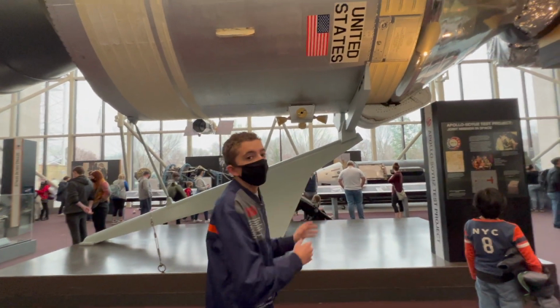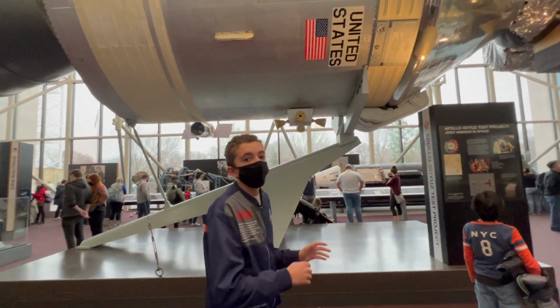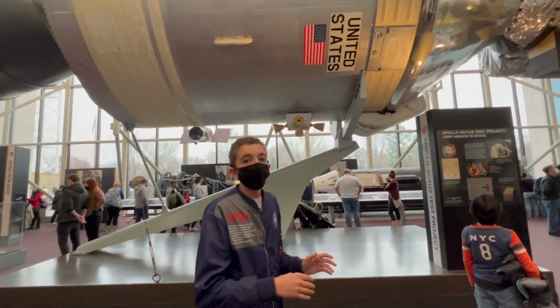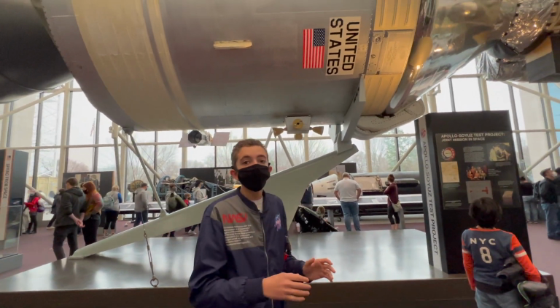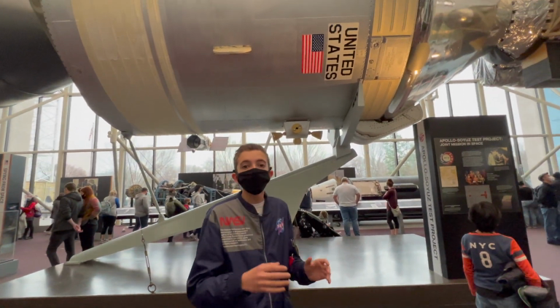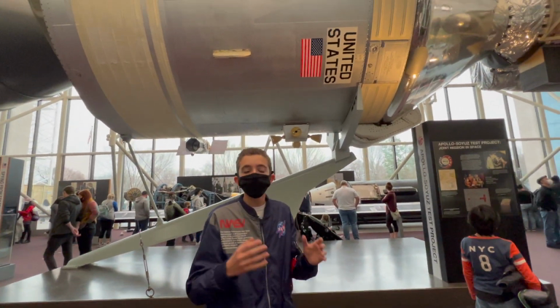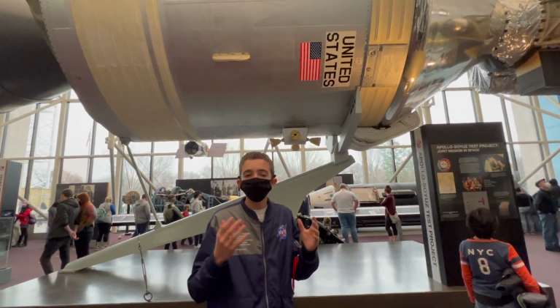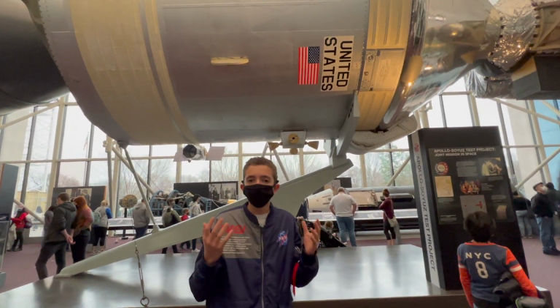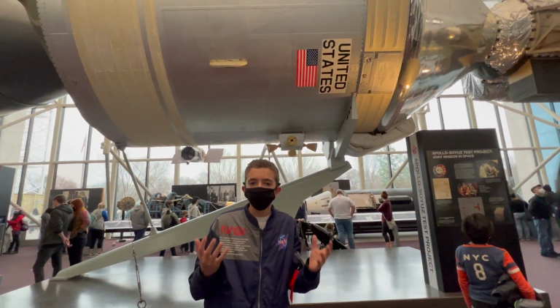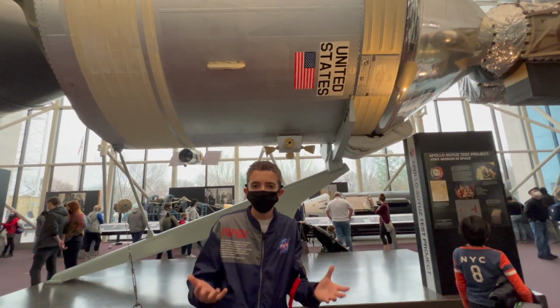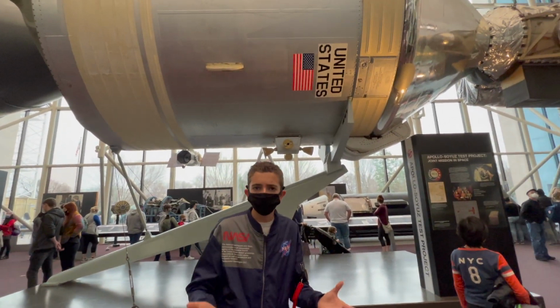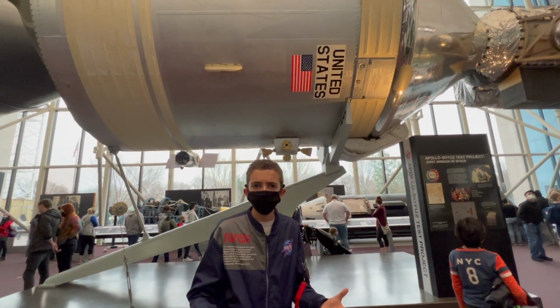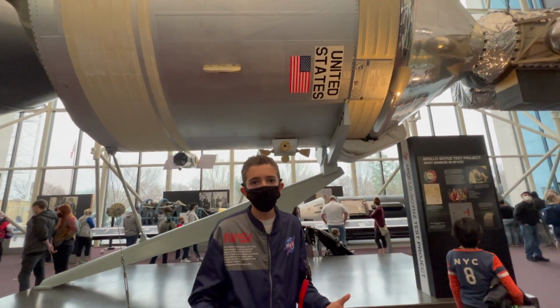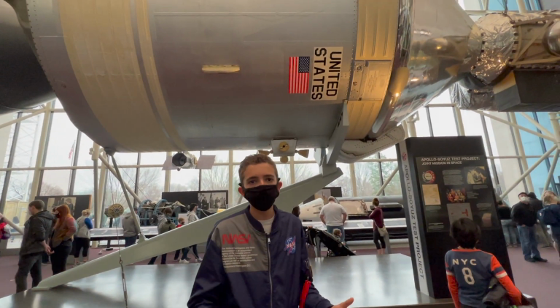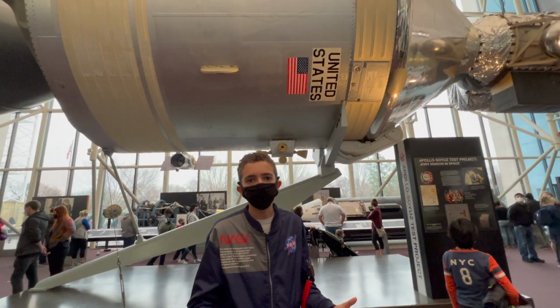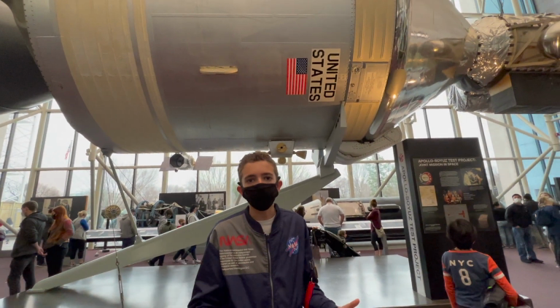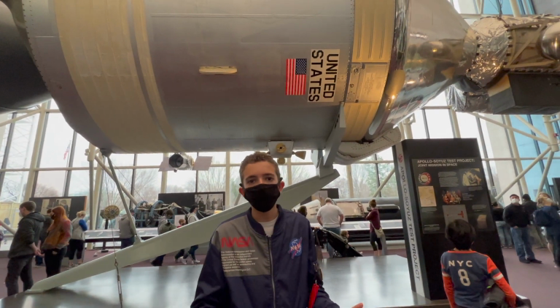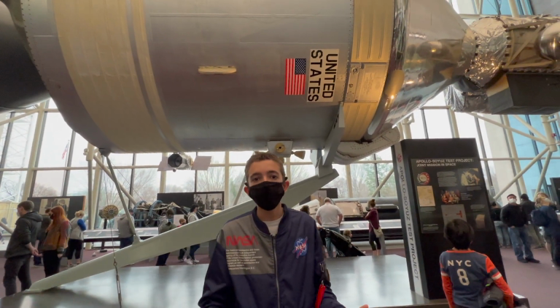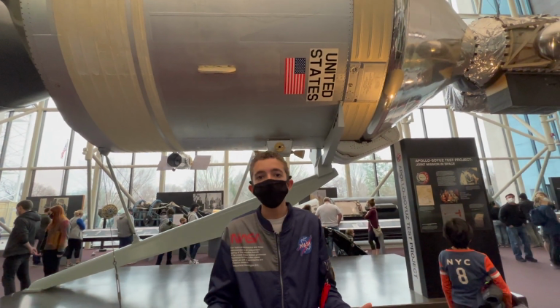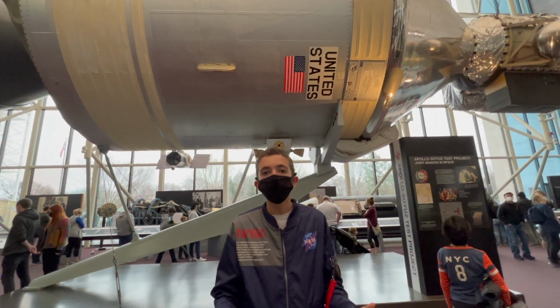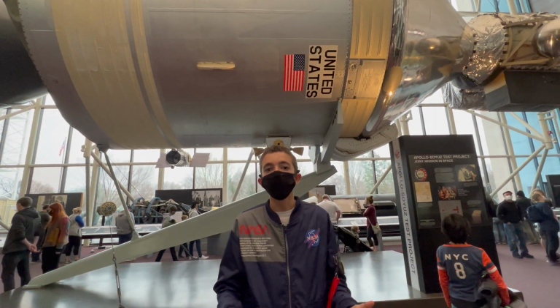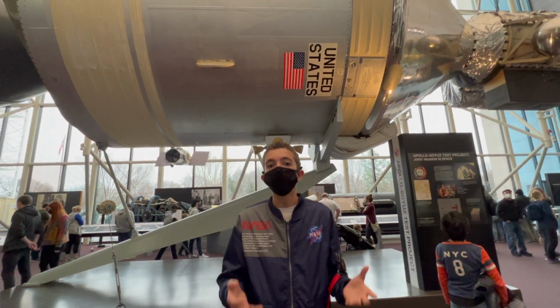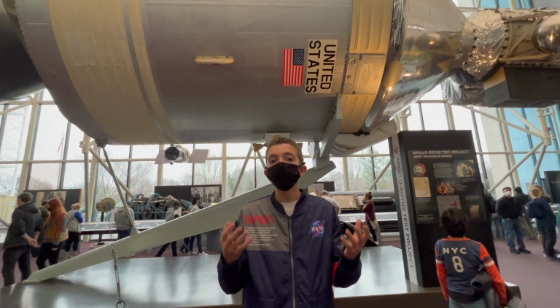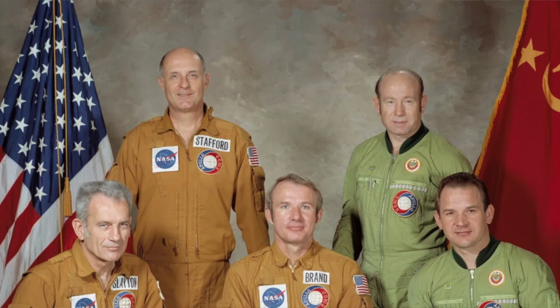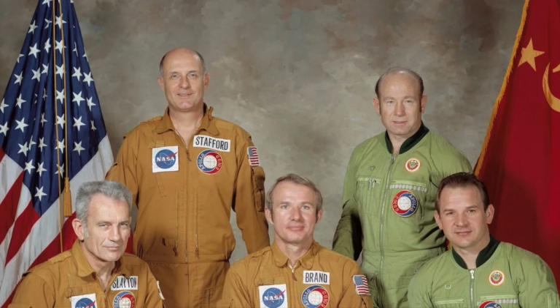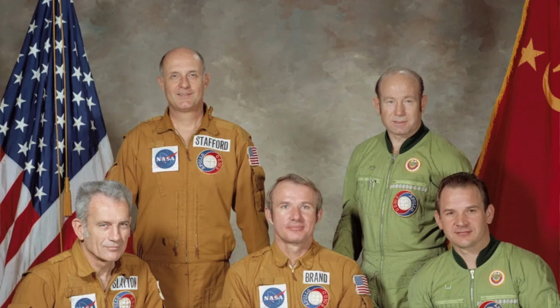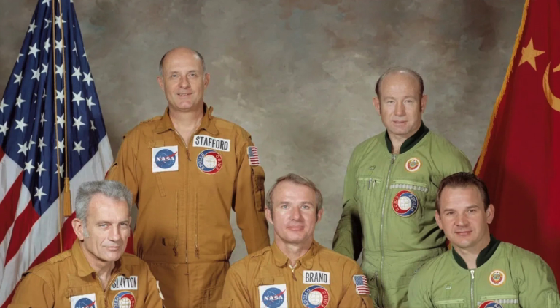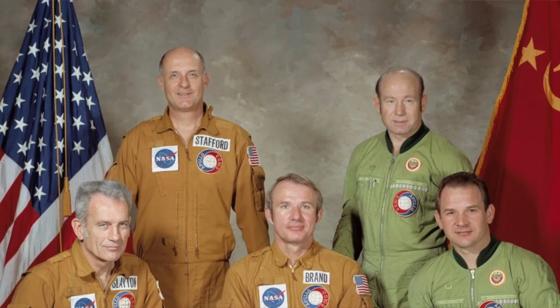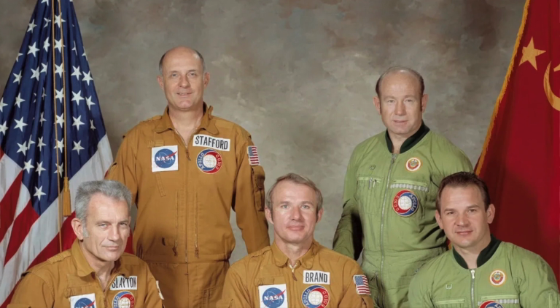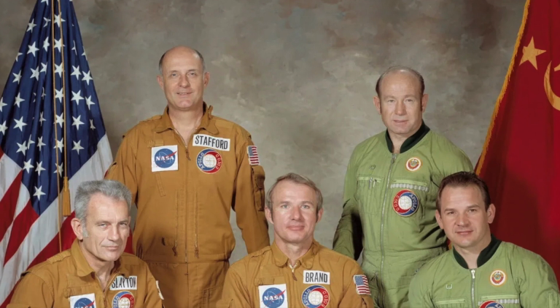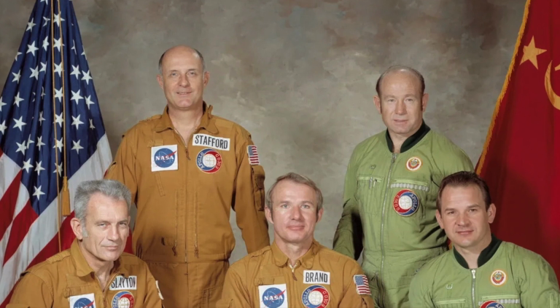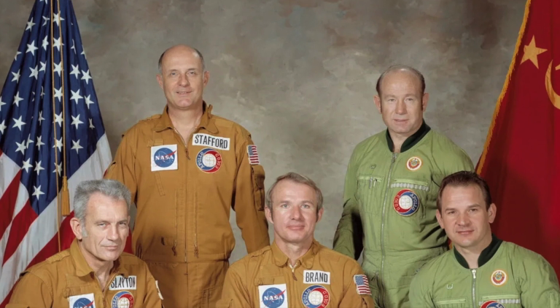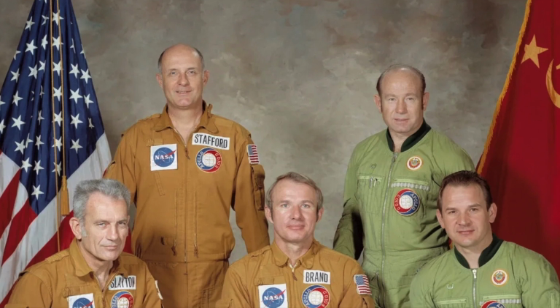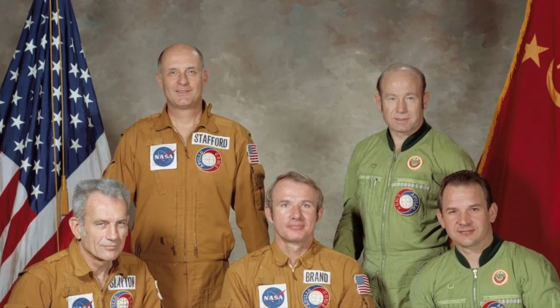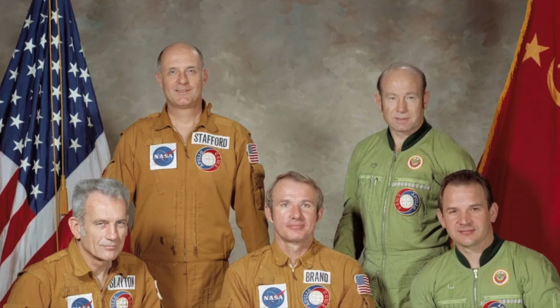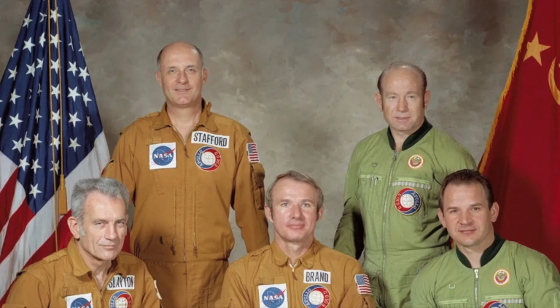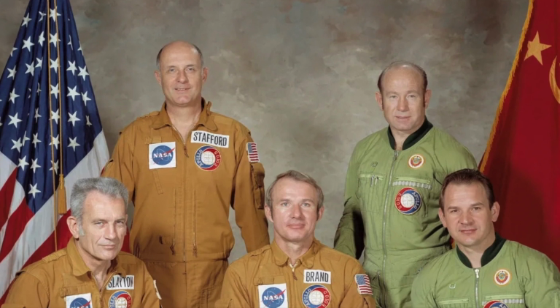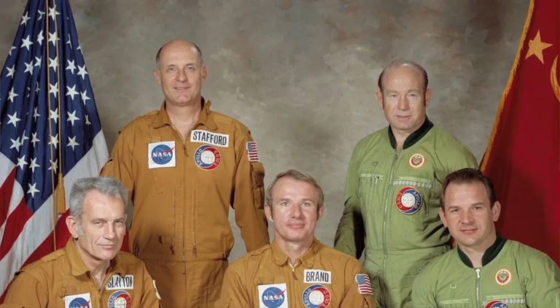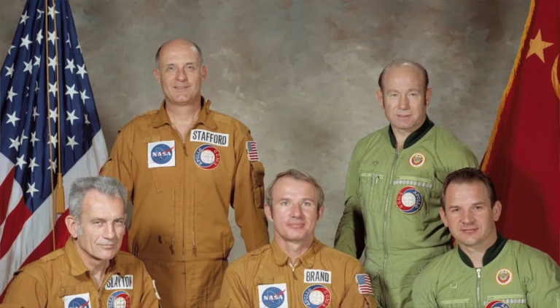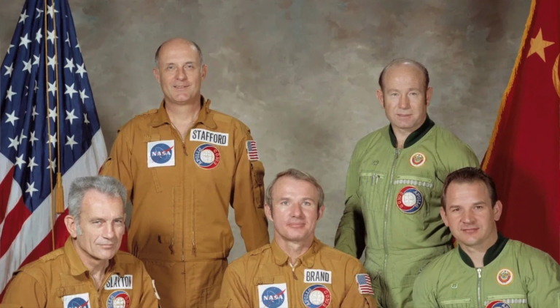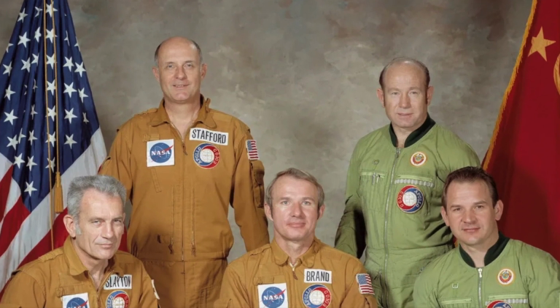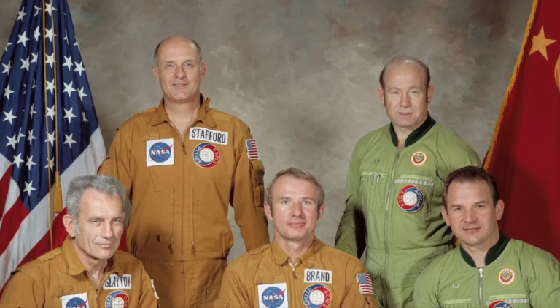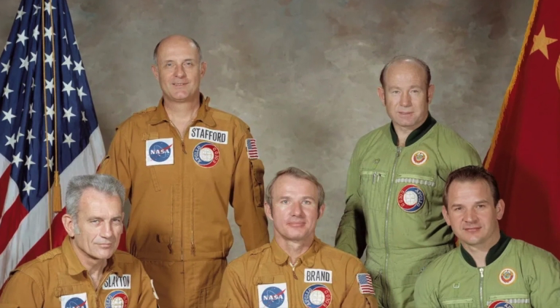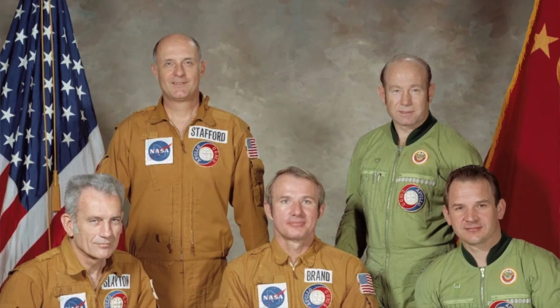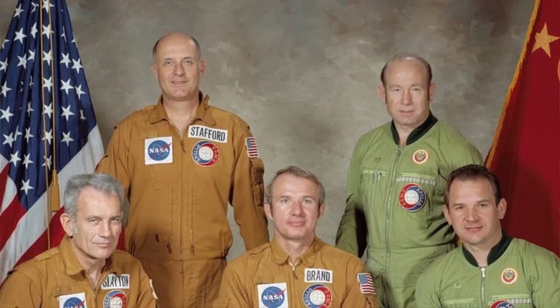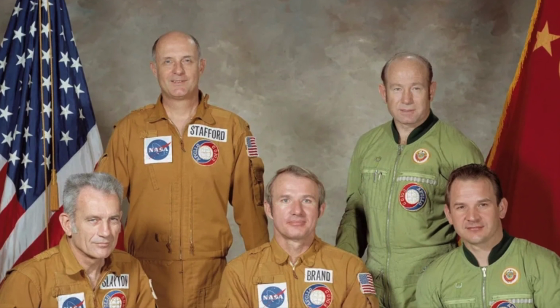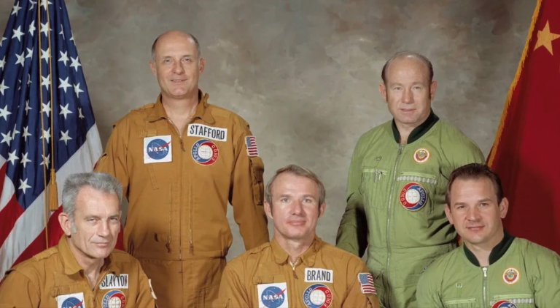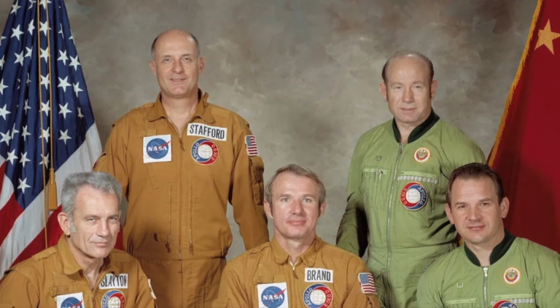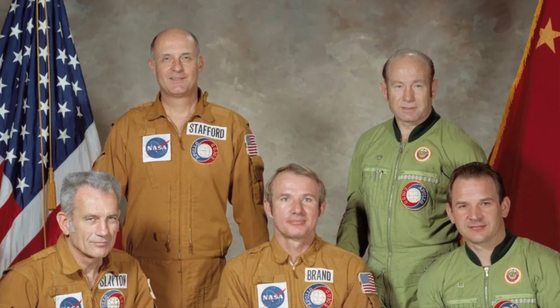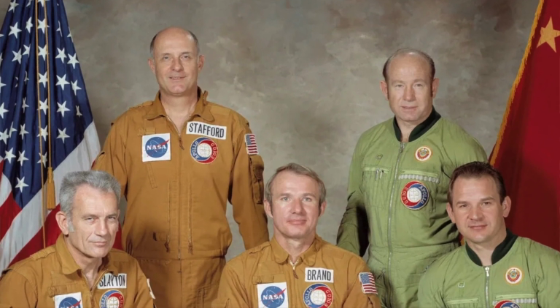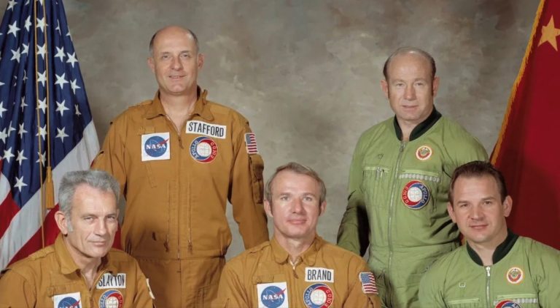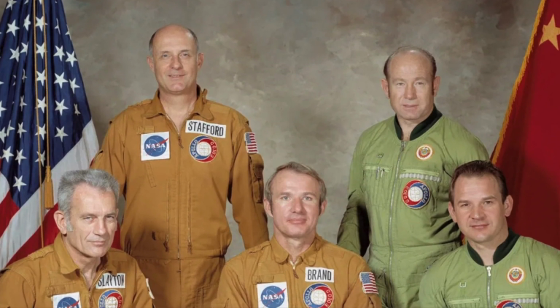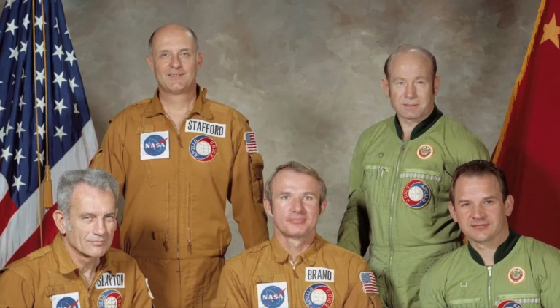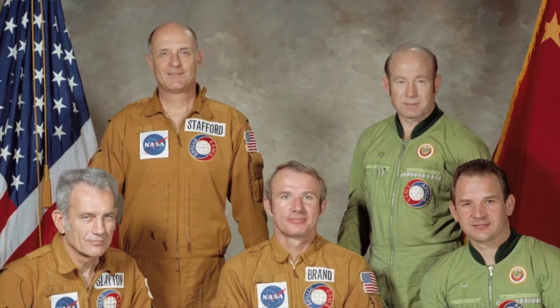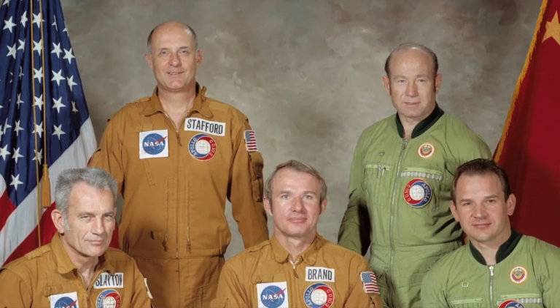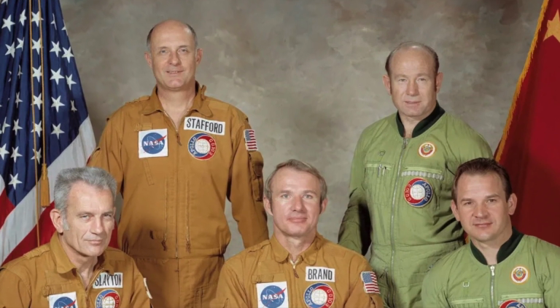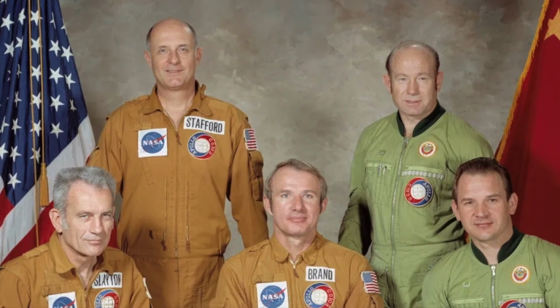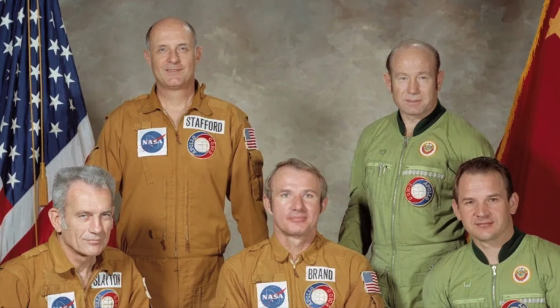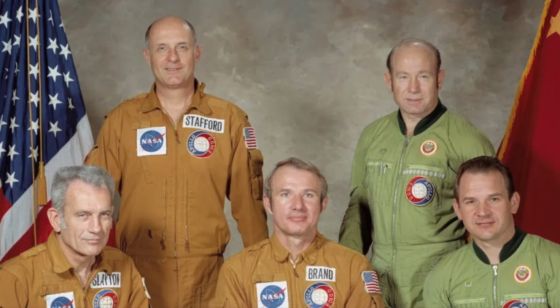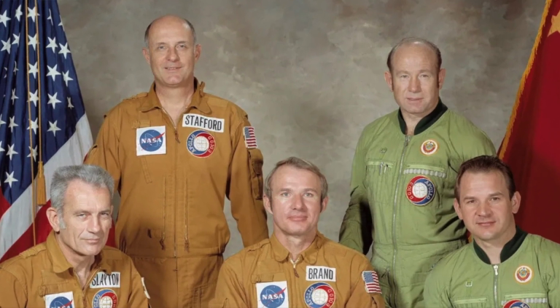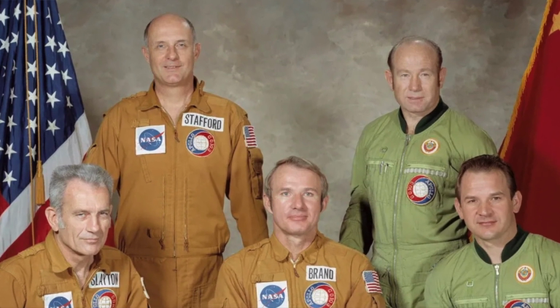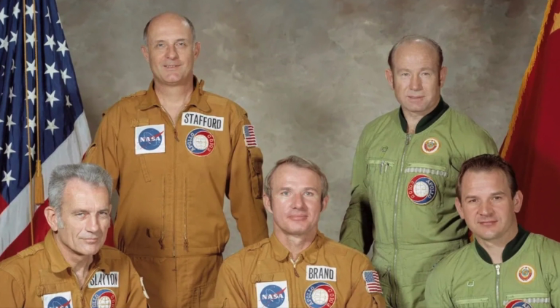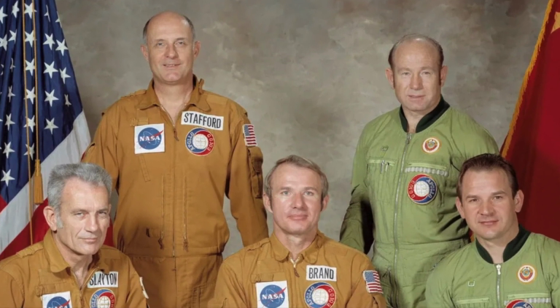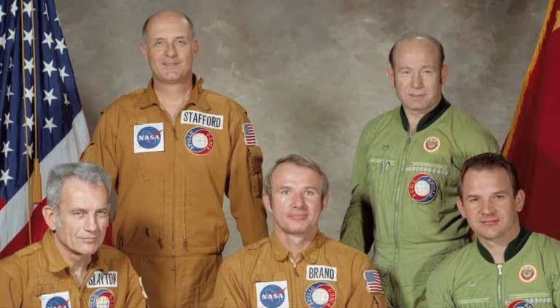The crew members on it were Deke Slayton, Vance Brand, and Thomas Stafford.